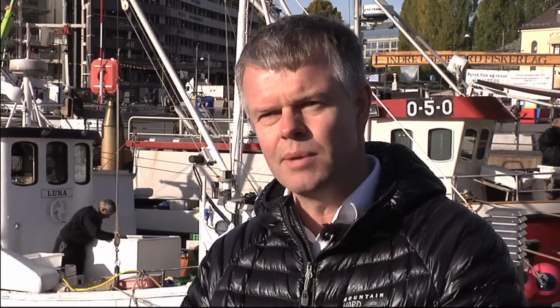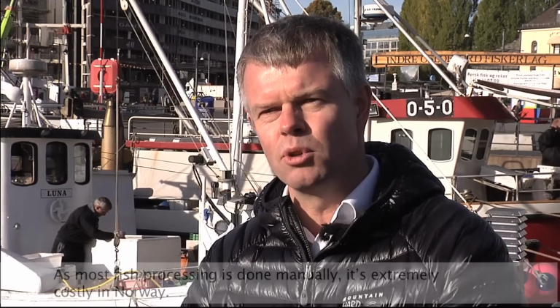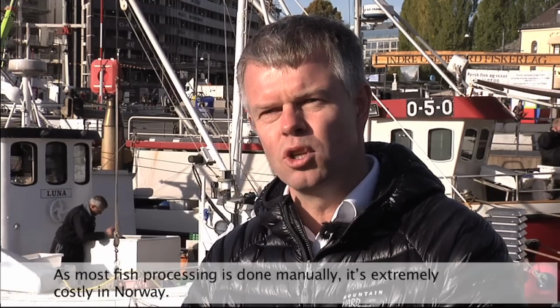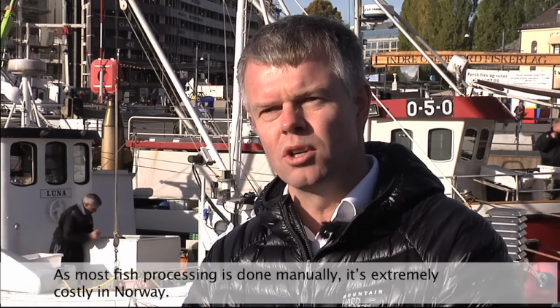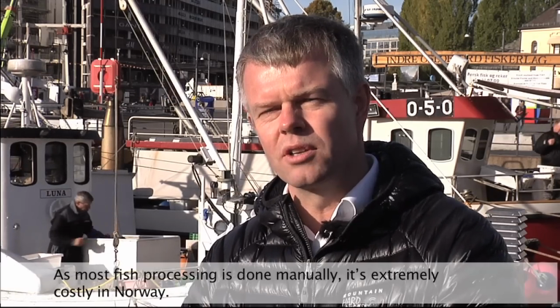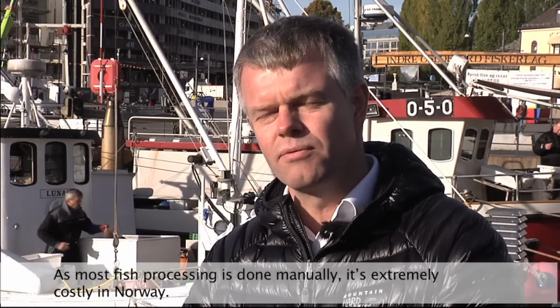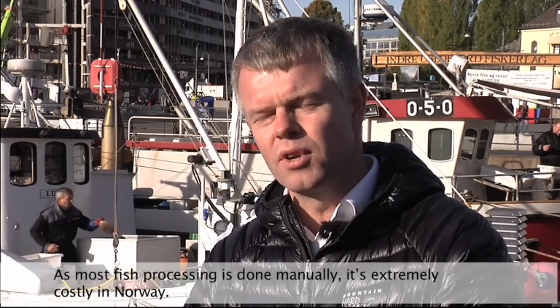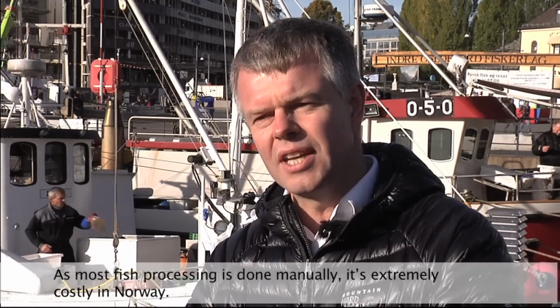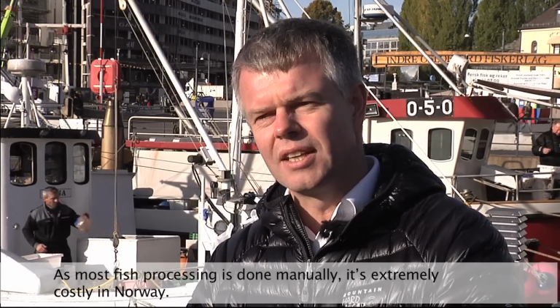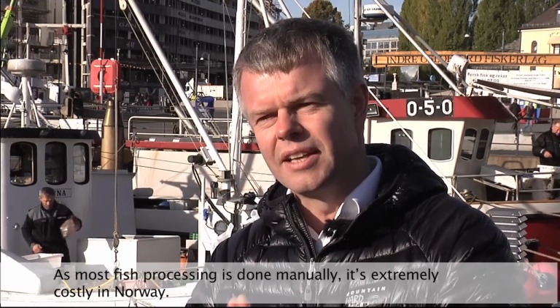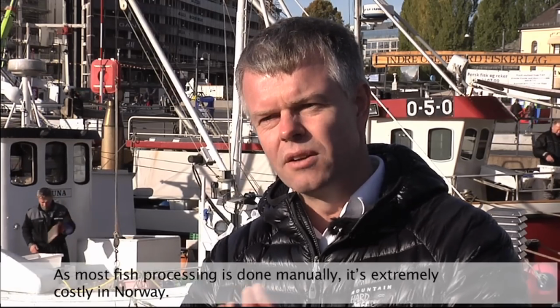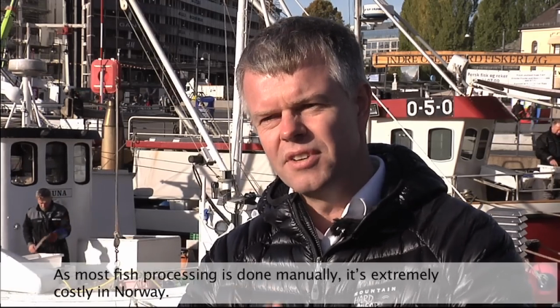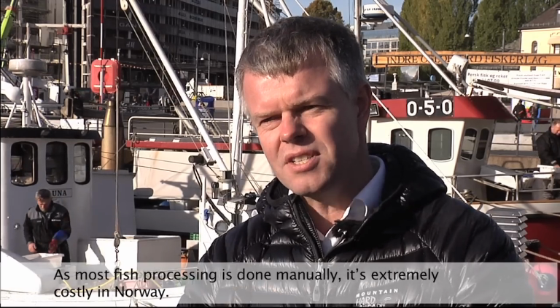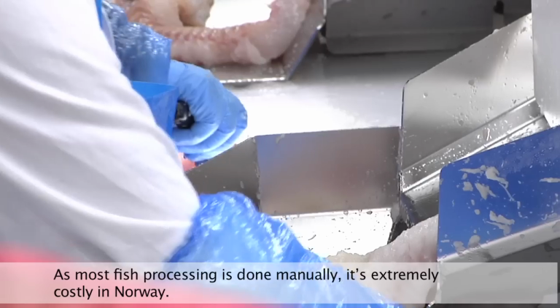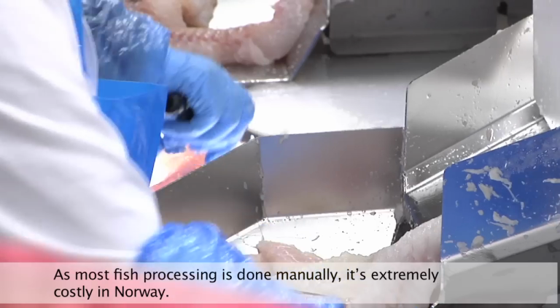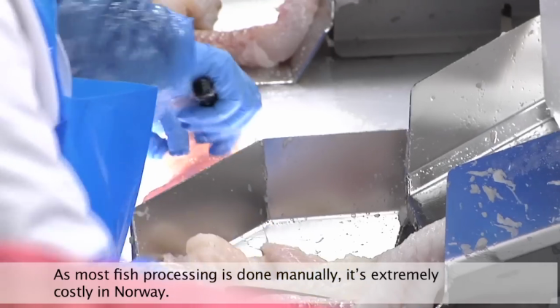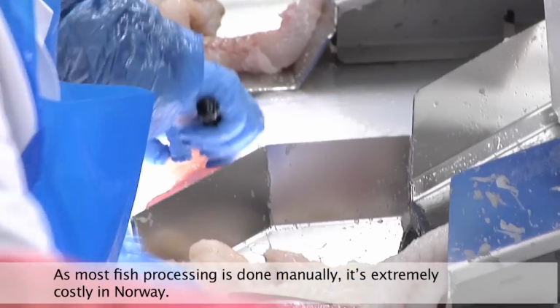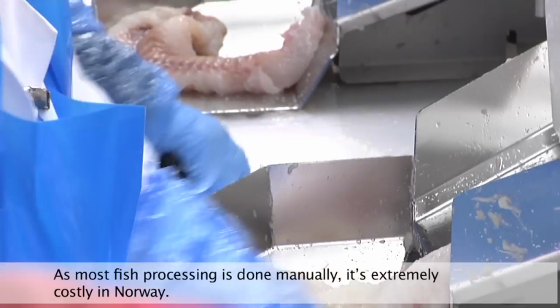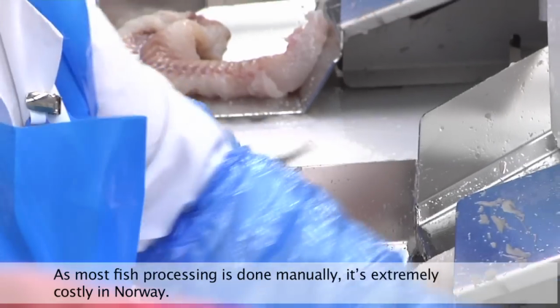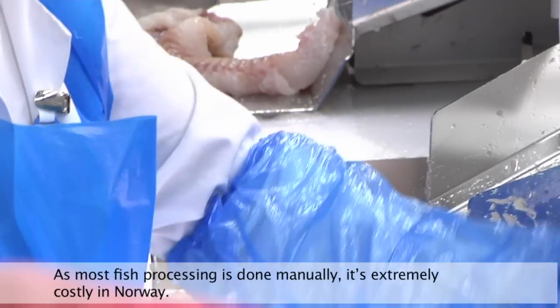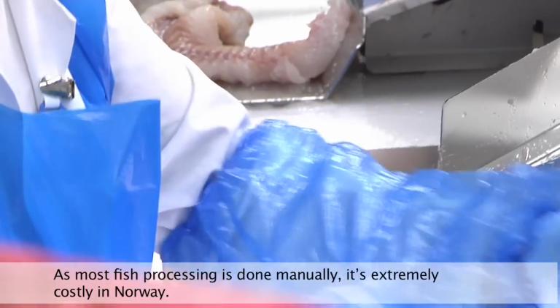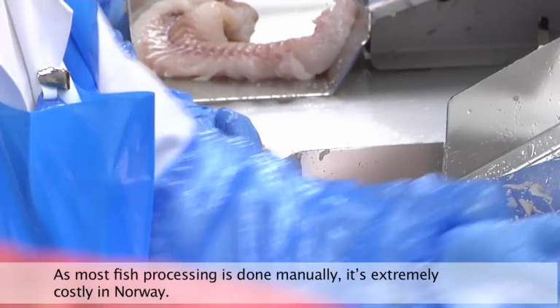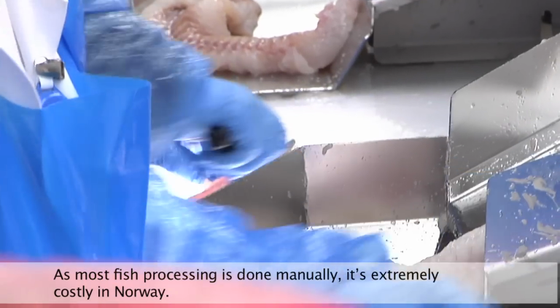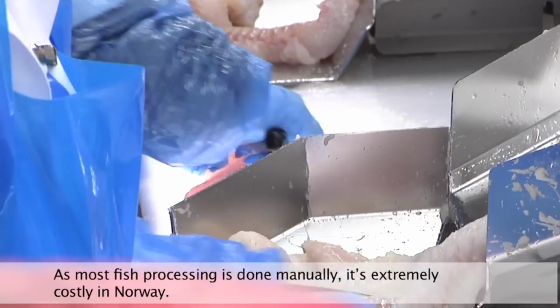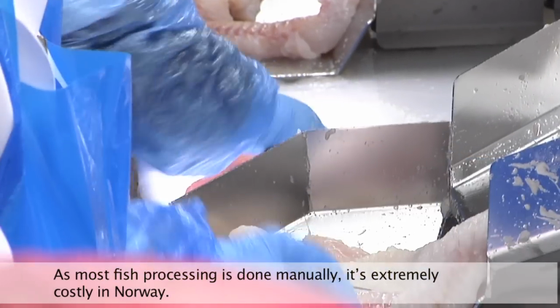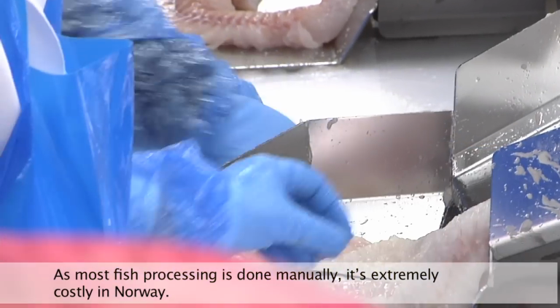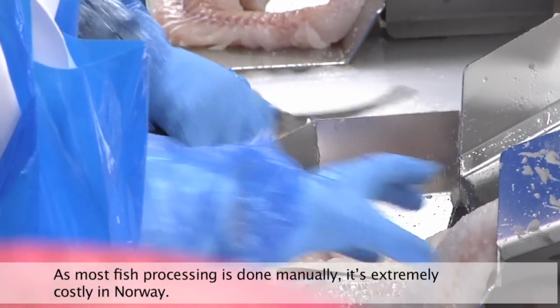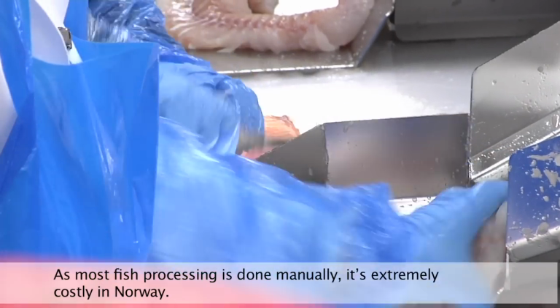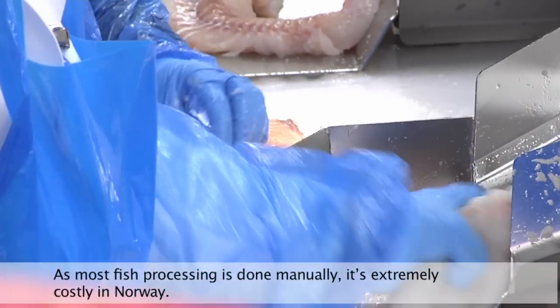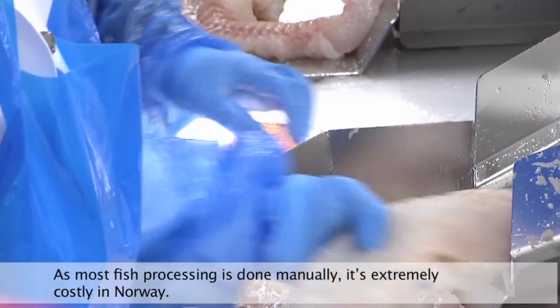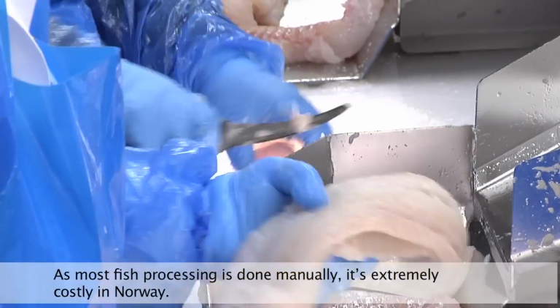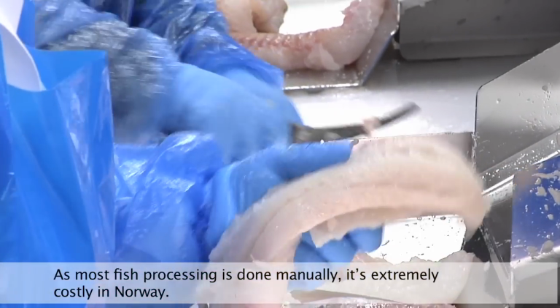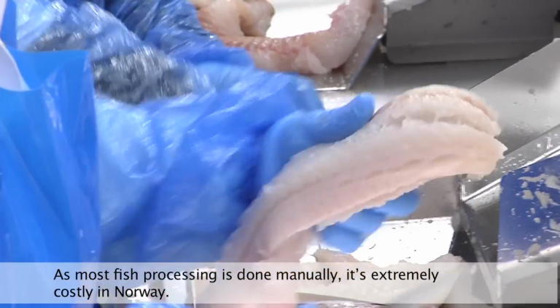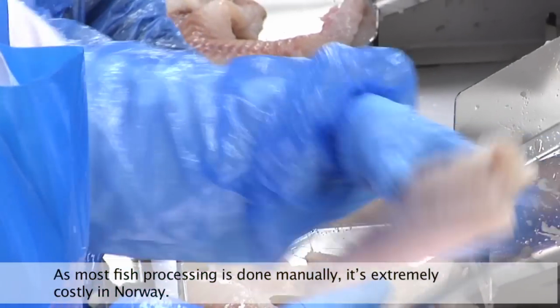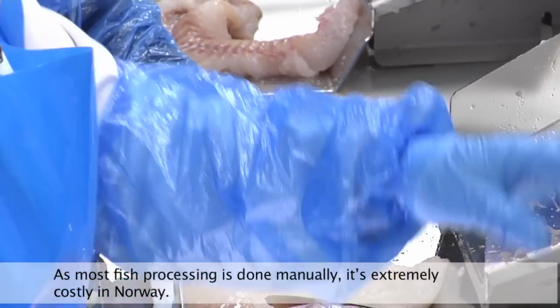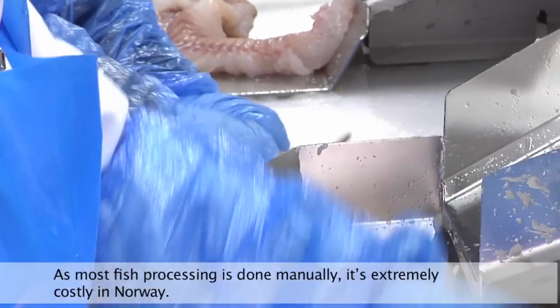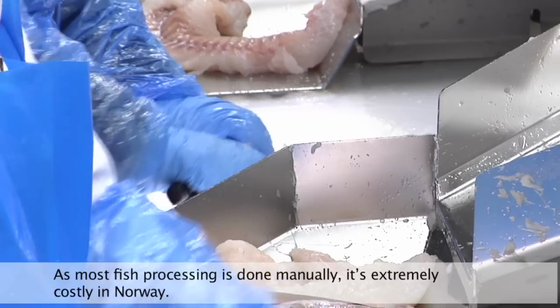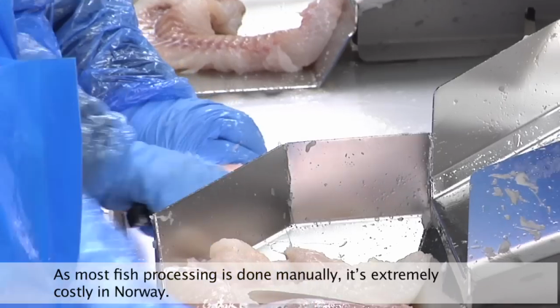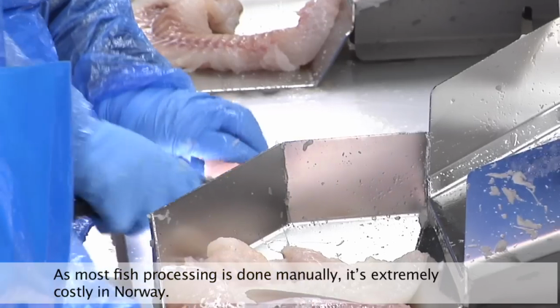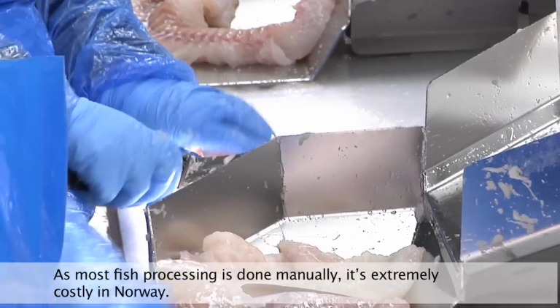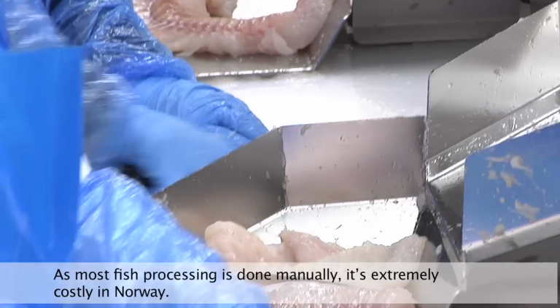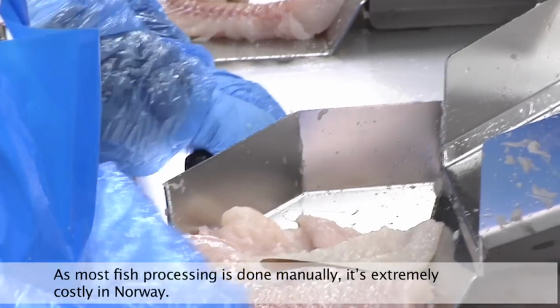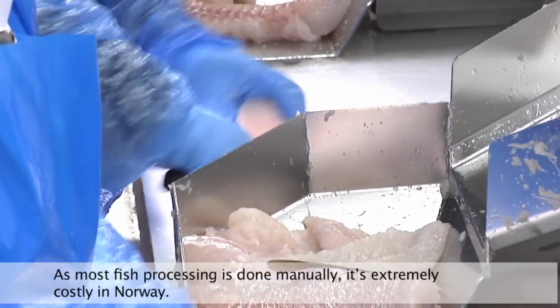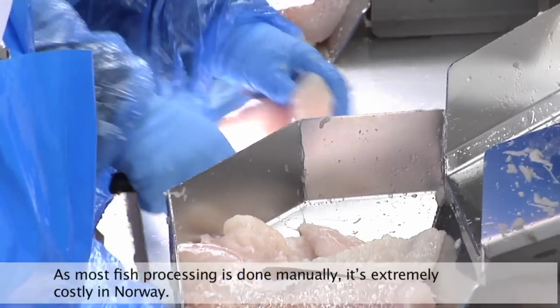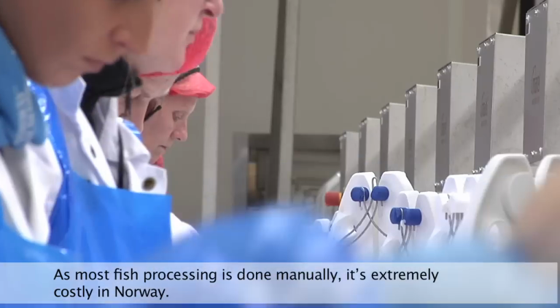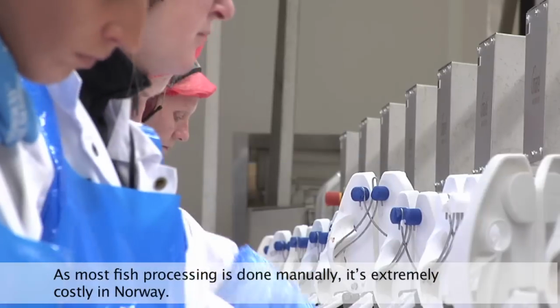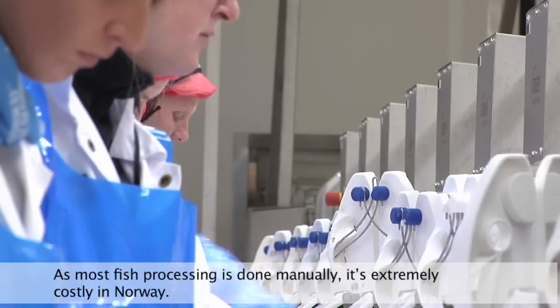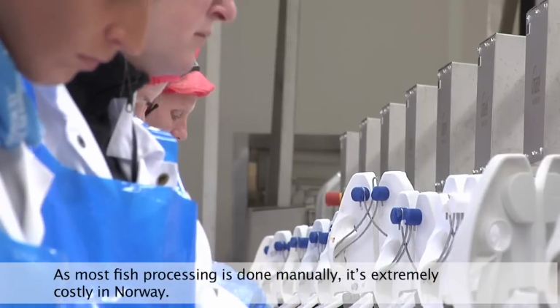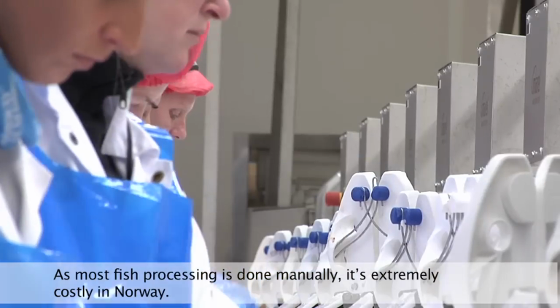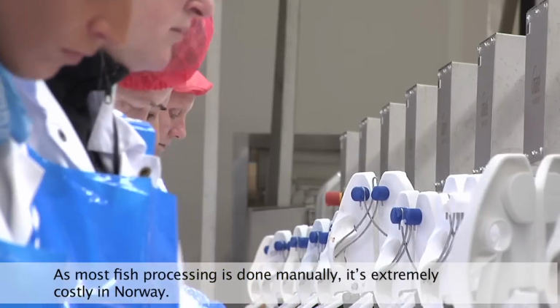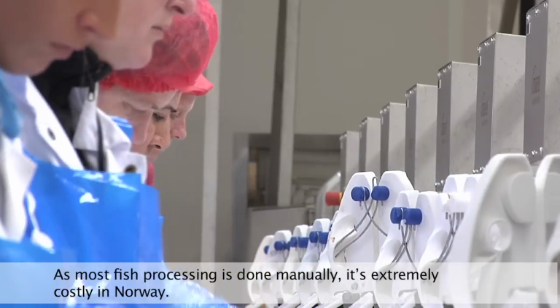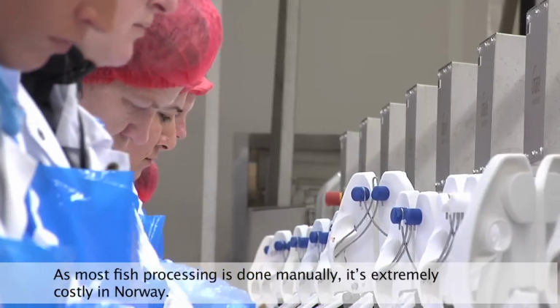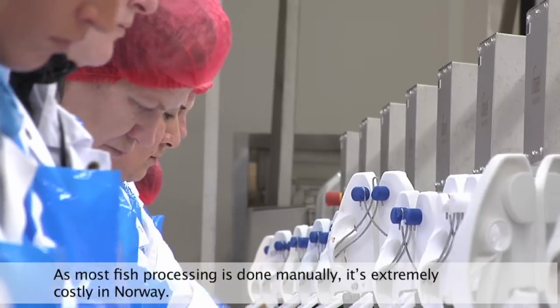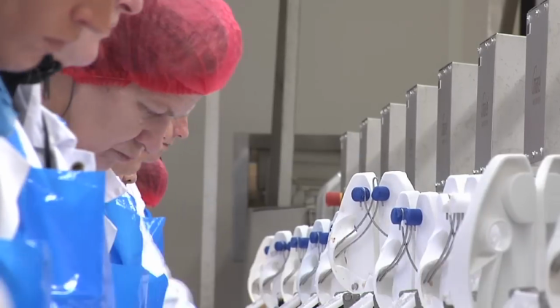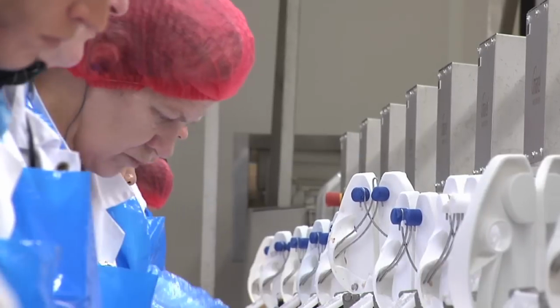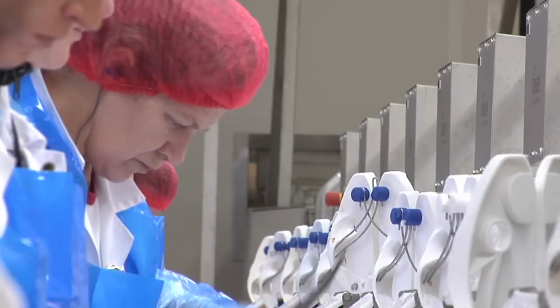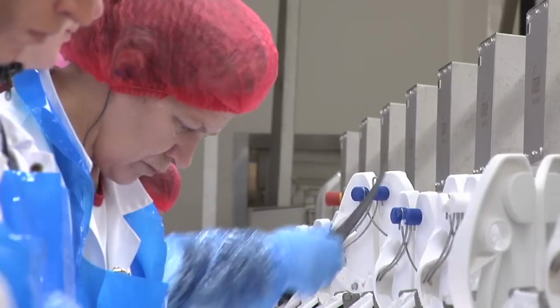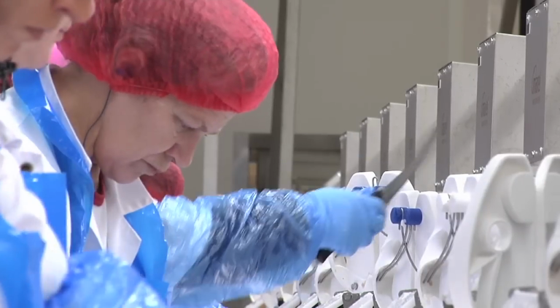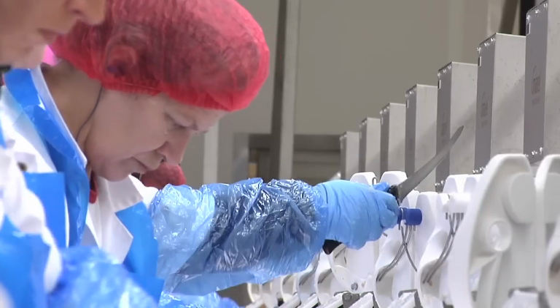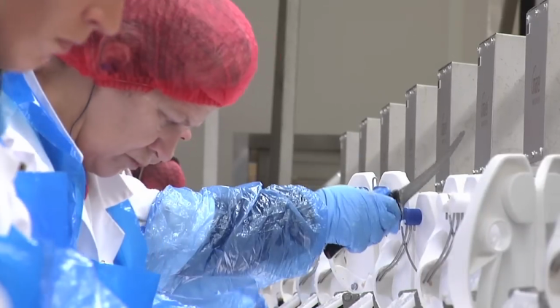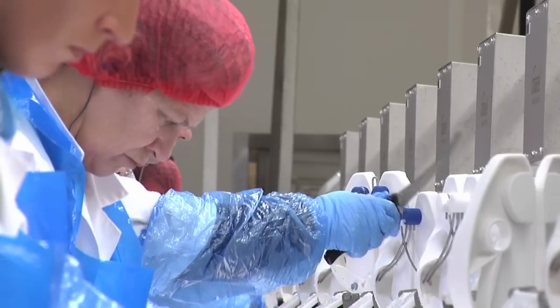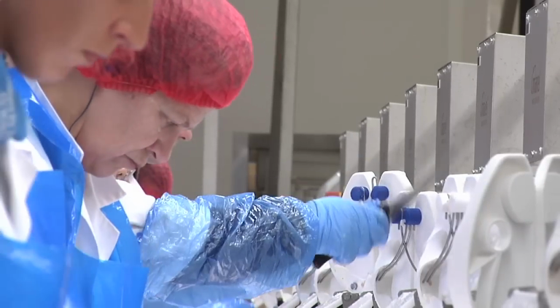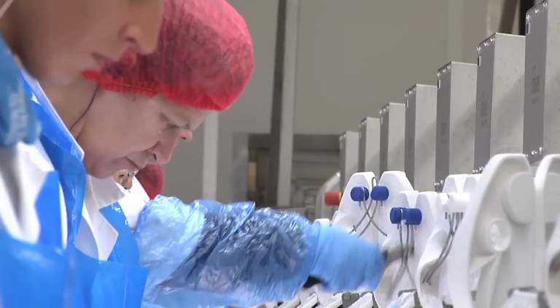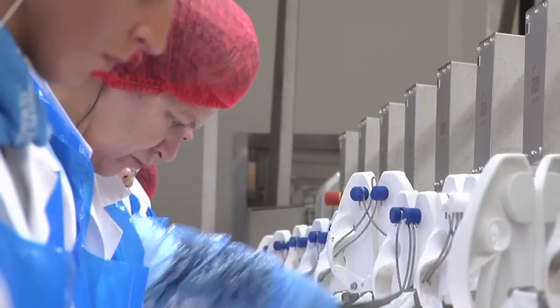This means that the production of fish, which is based on a lot of manual work, is very costly to do in Norway.